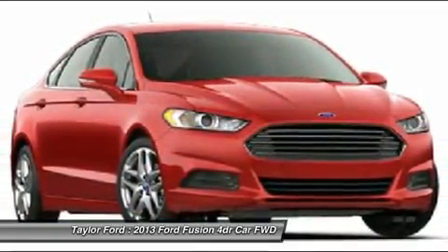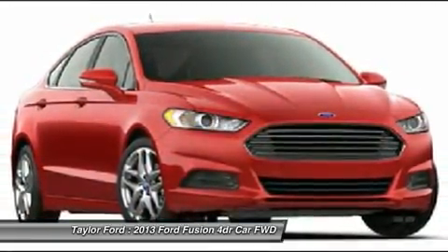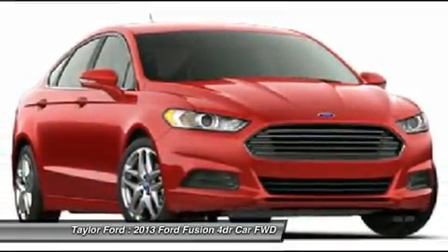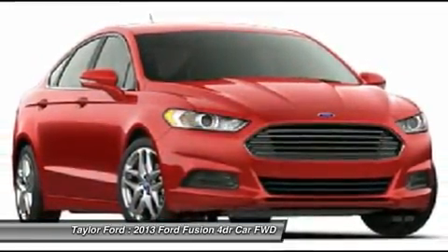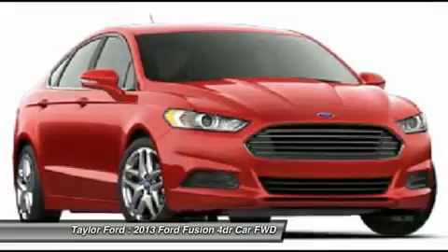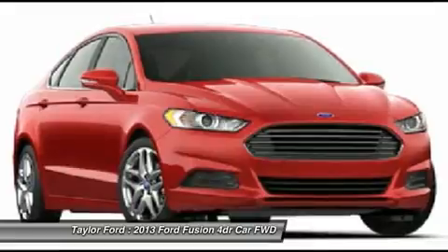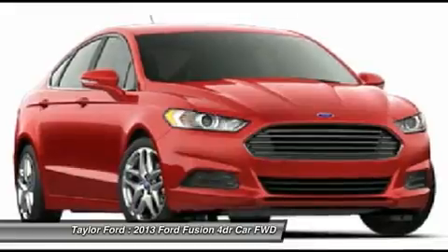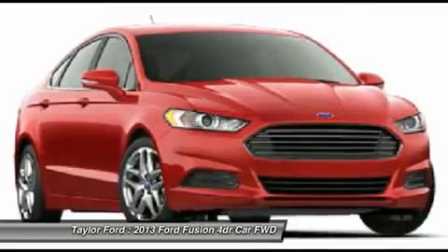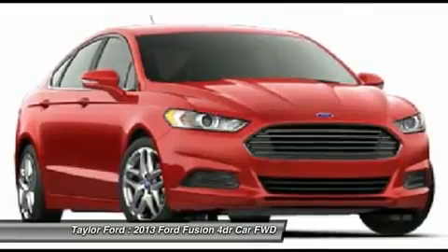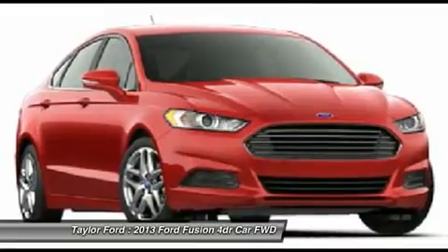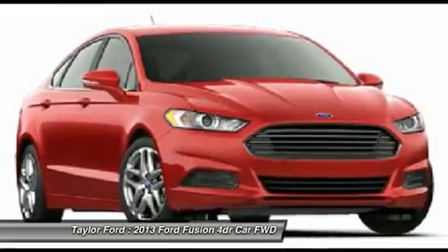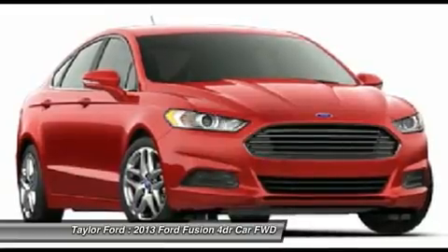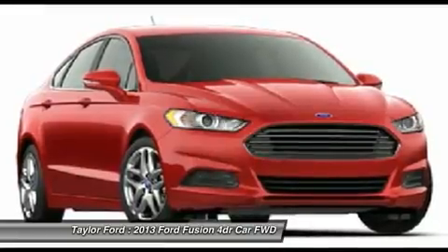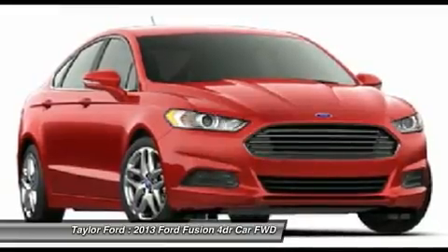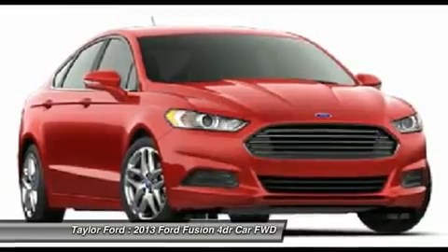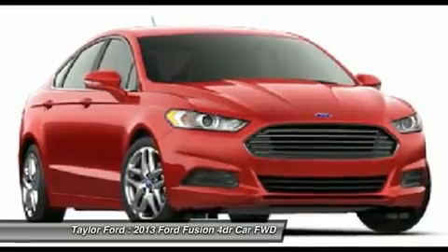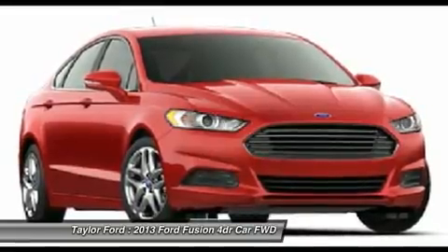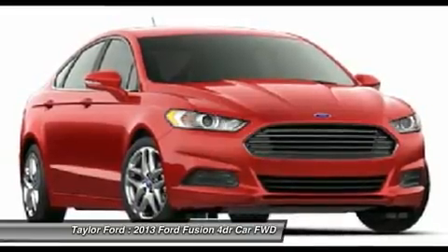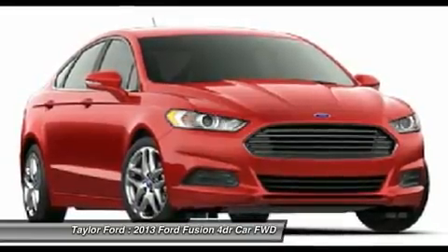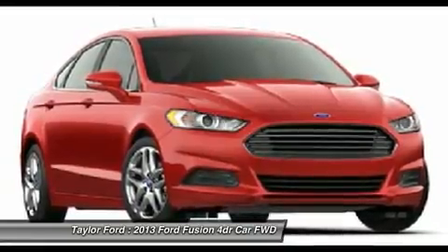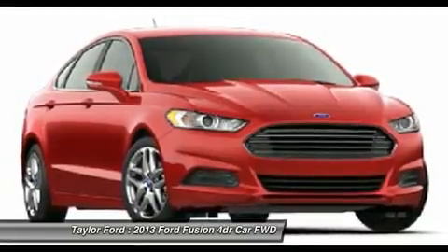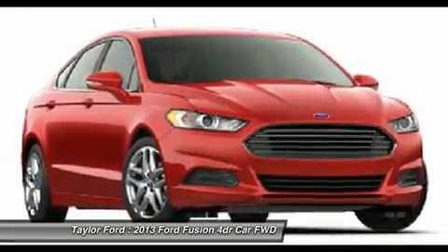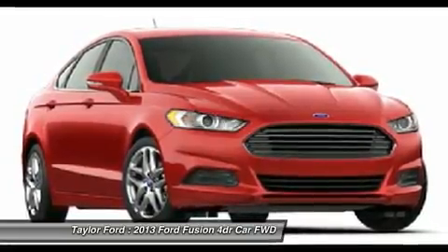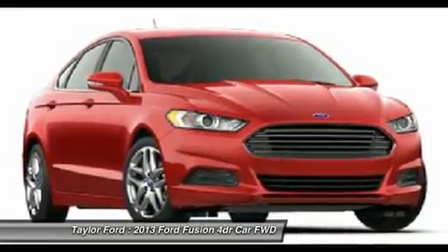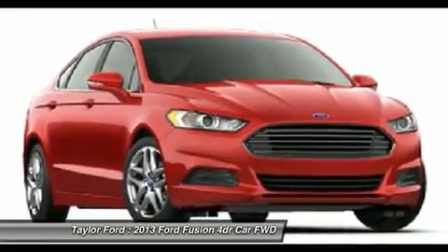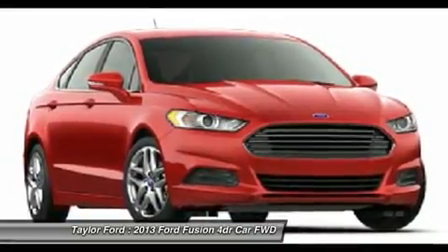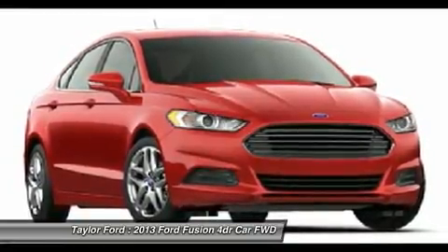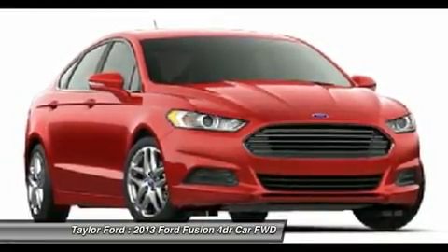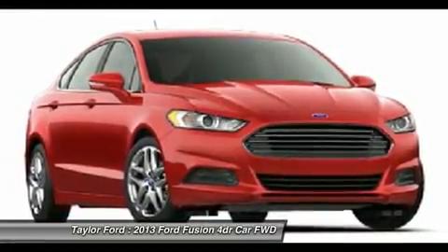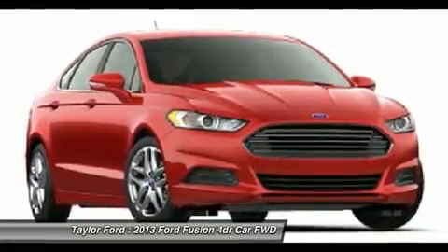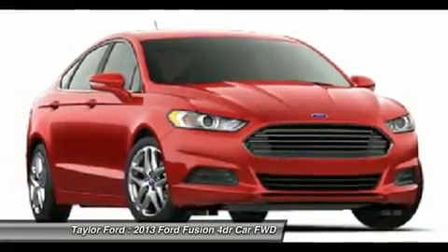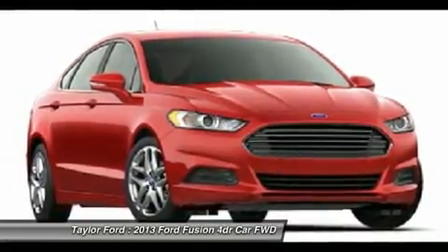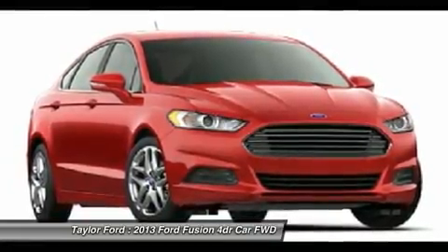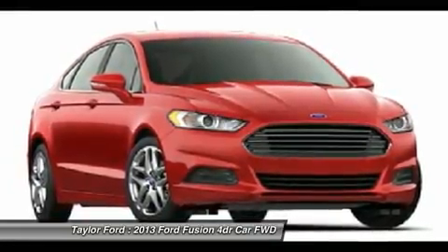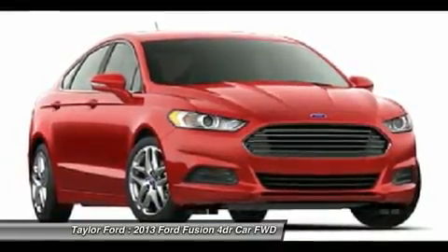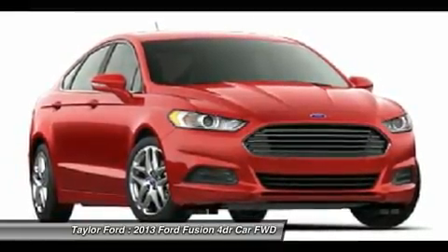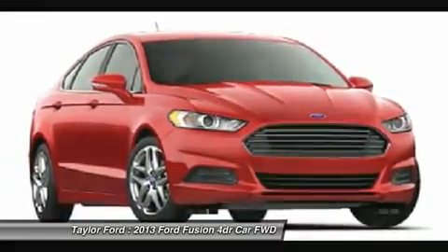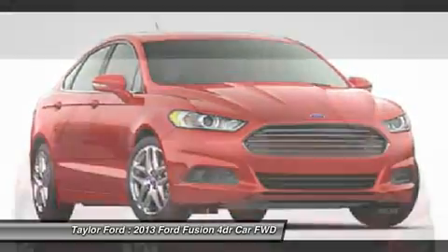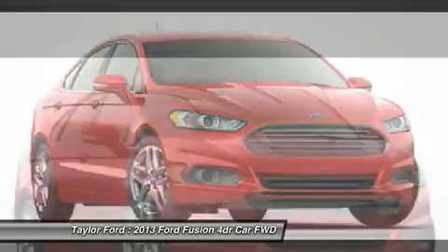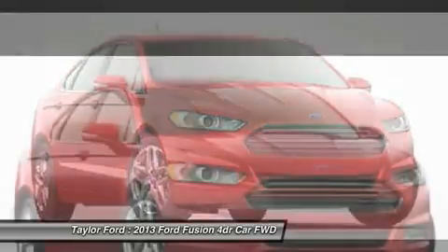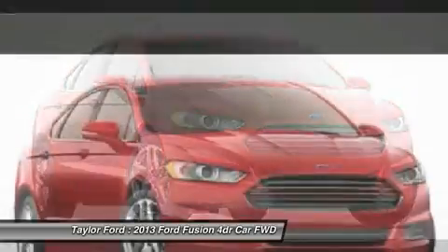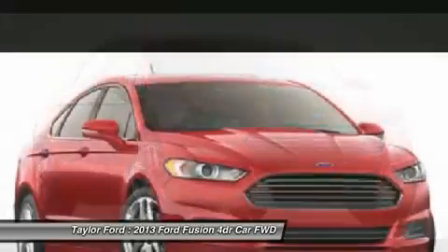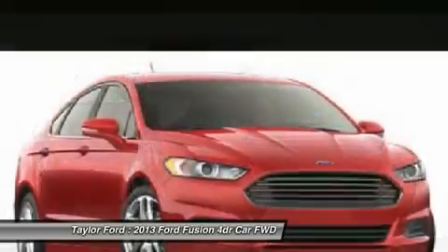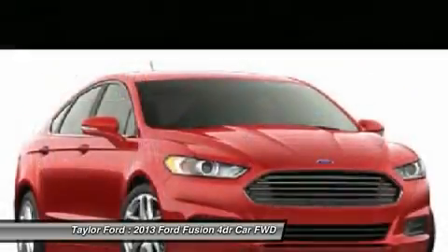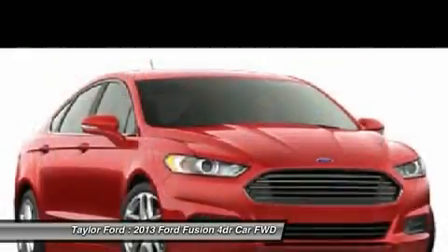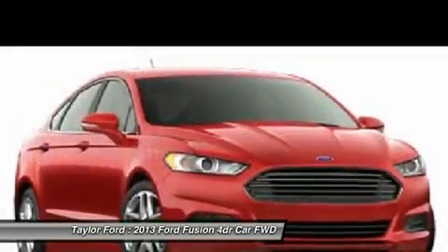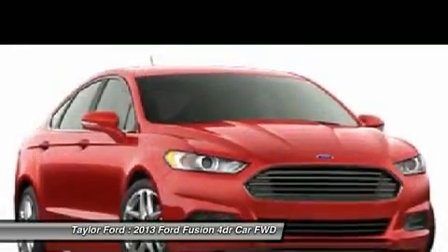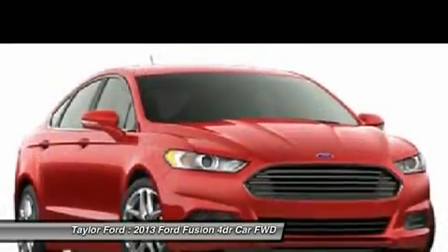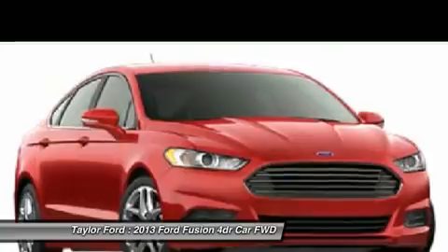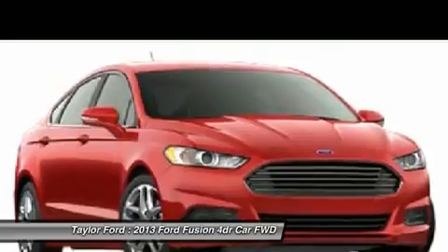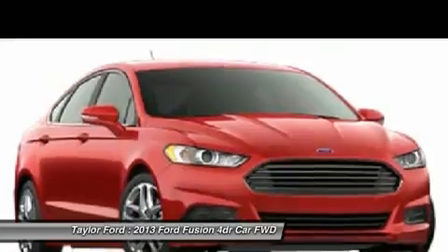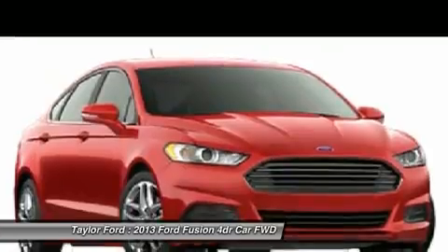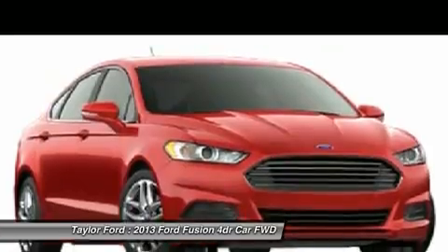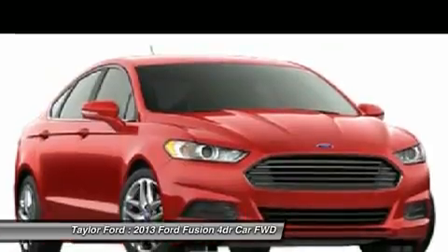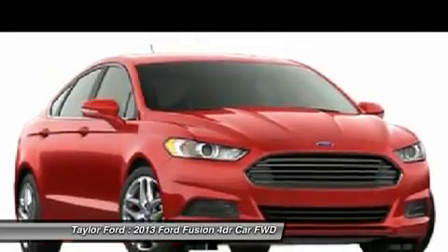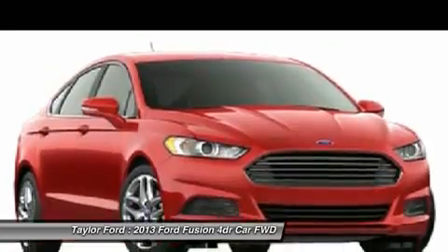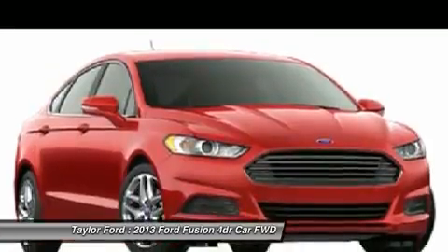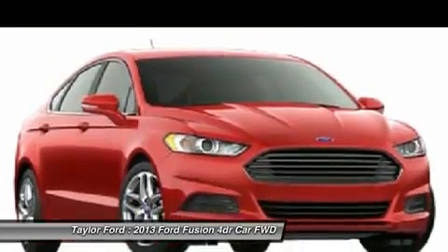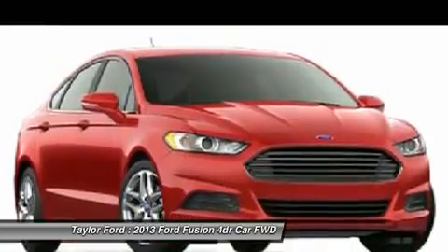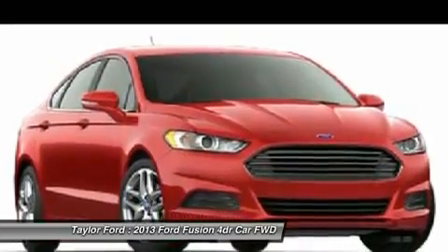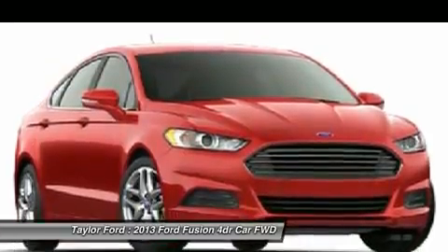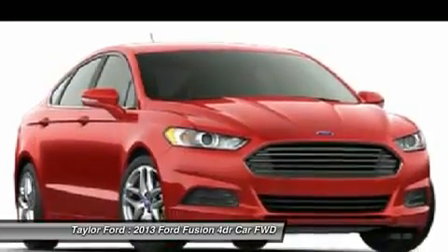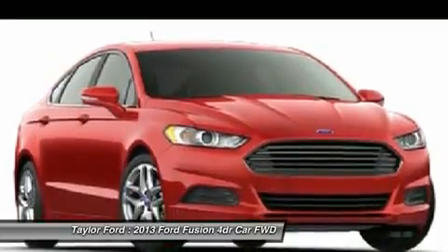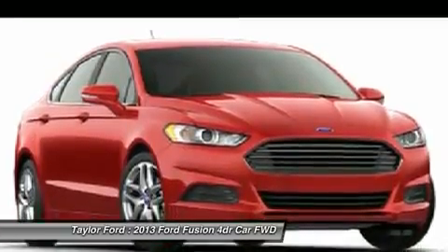Floor mats. Cruise control. Aluminum wheels. Wouldn't you look great in this vehicle? Stop in today and see for yourself.